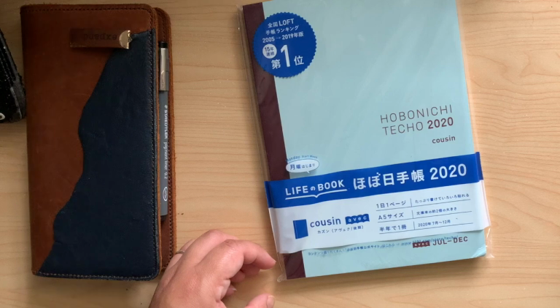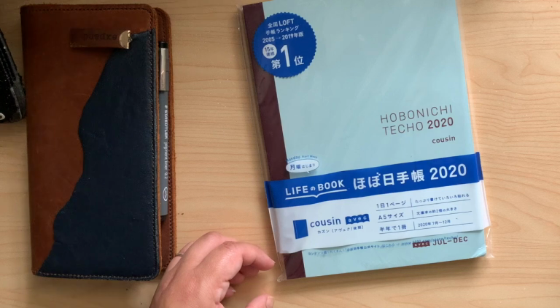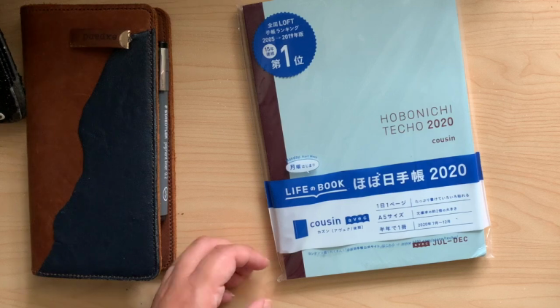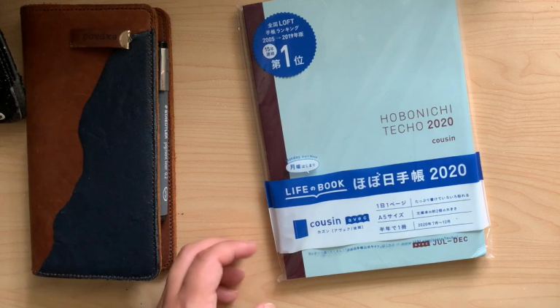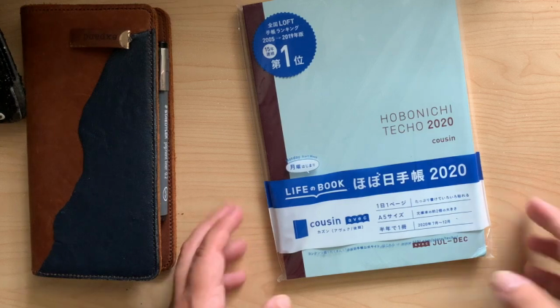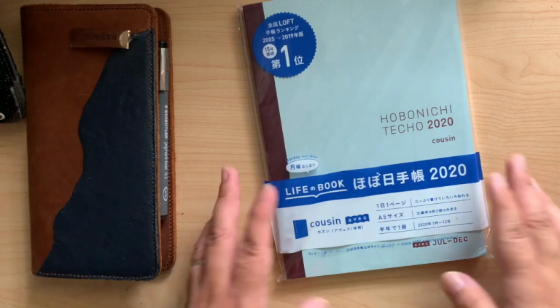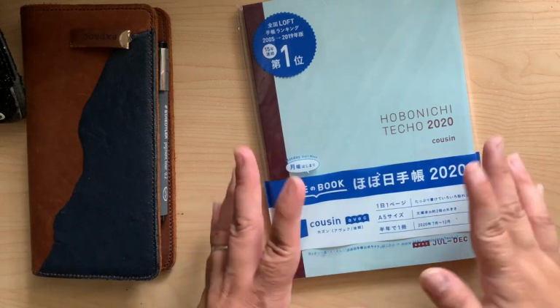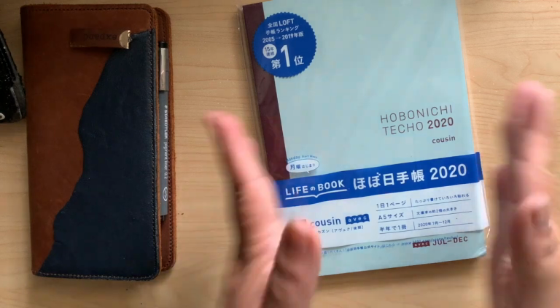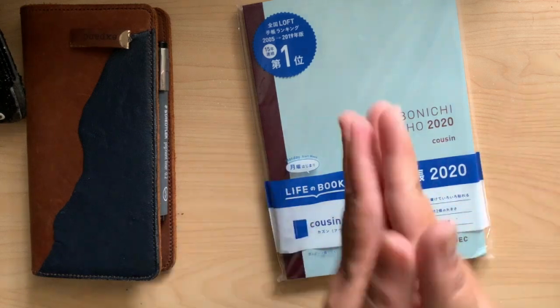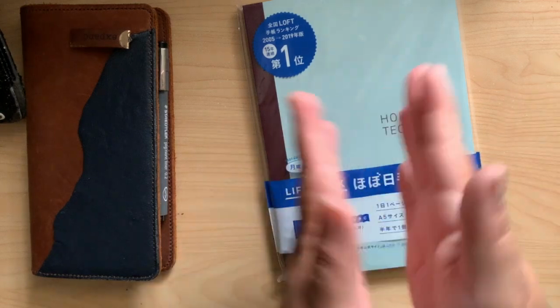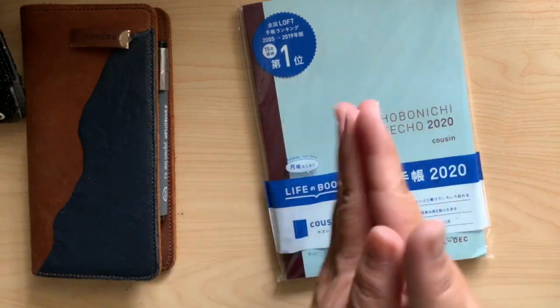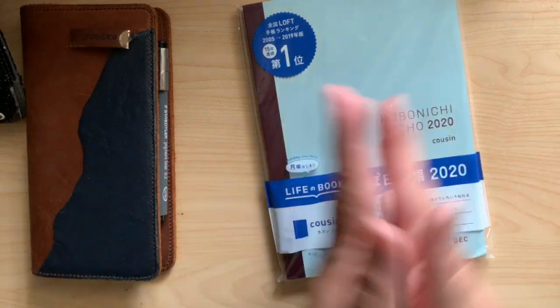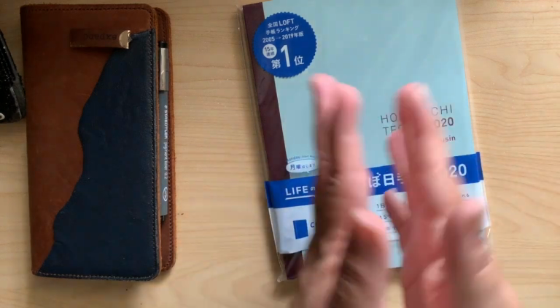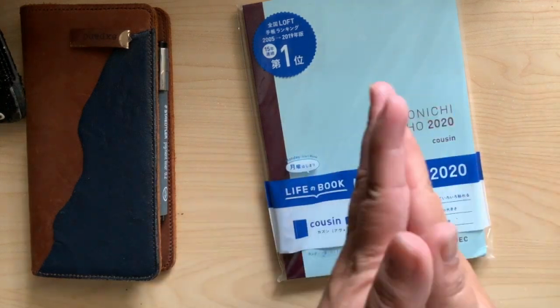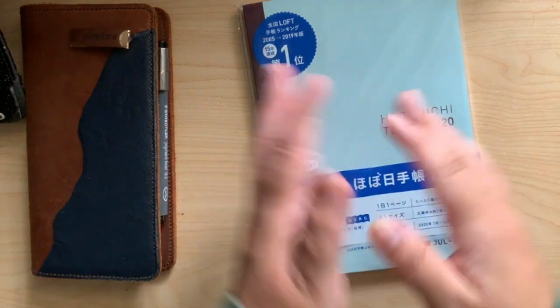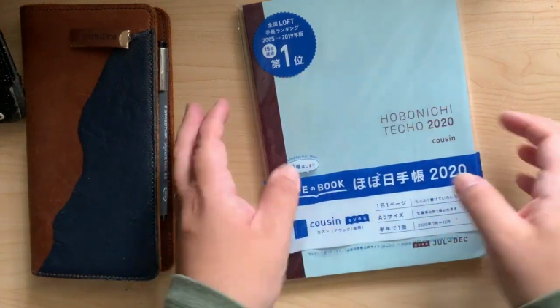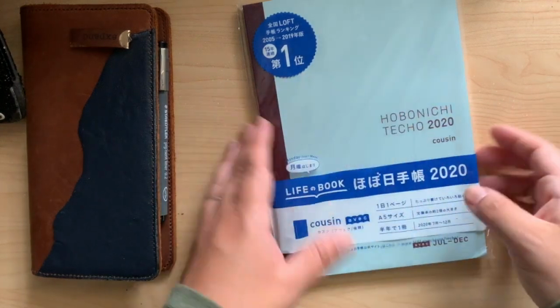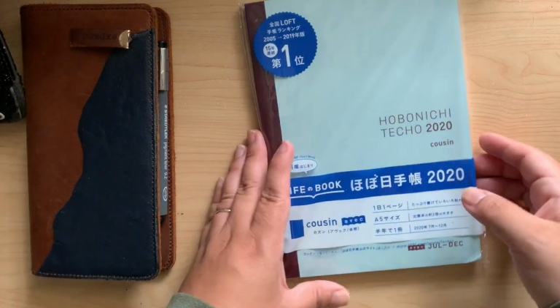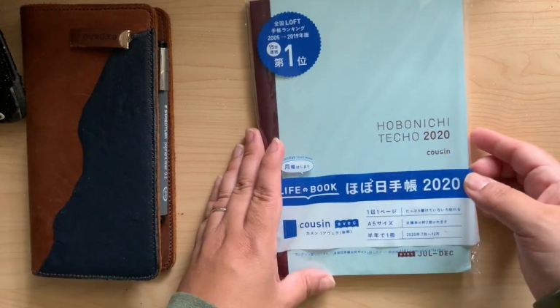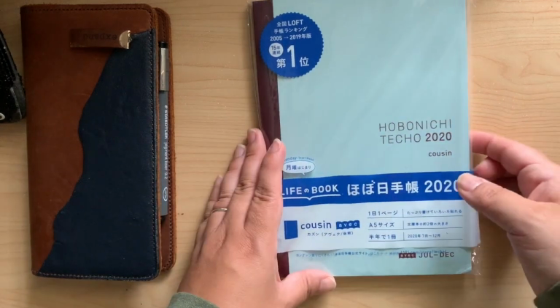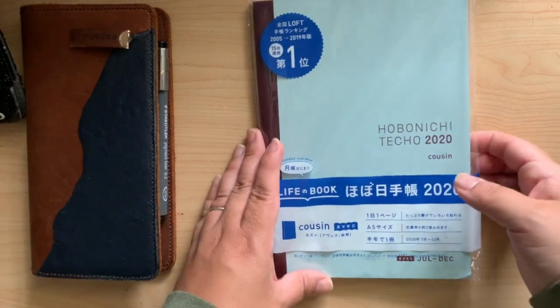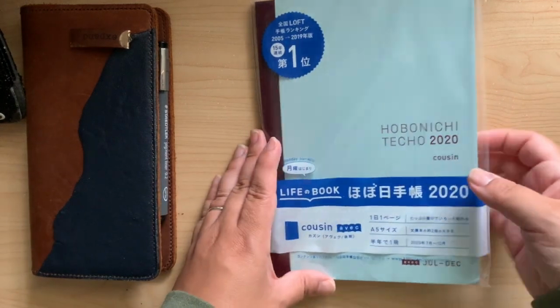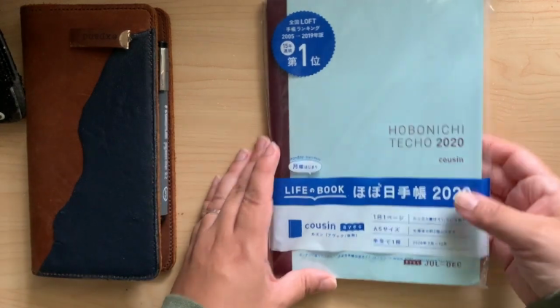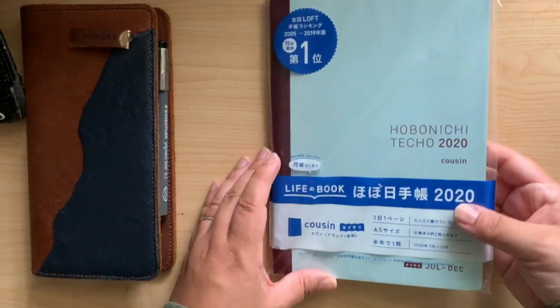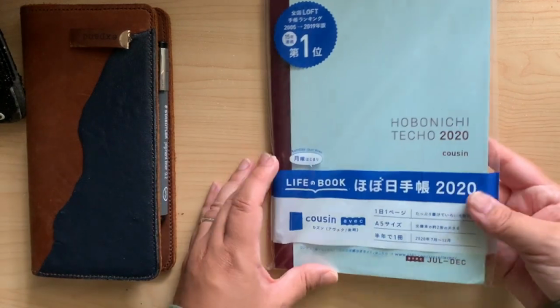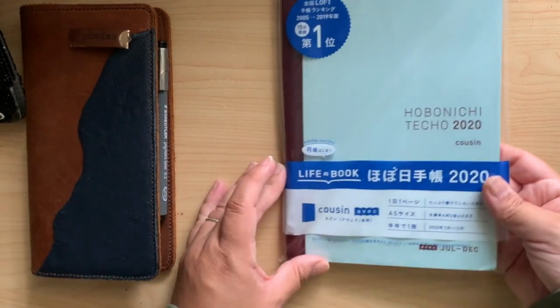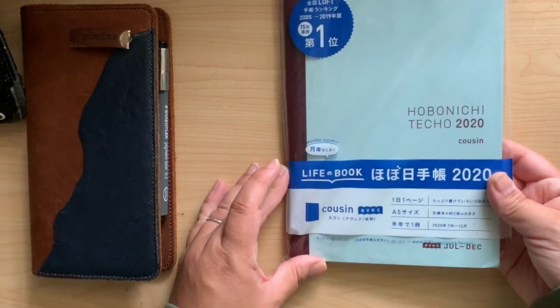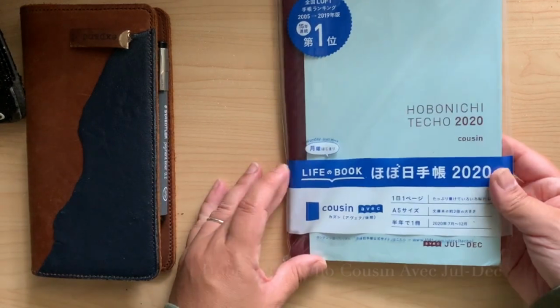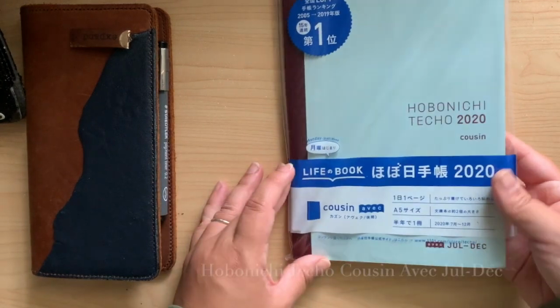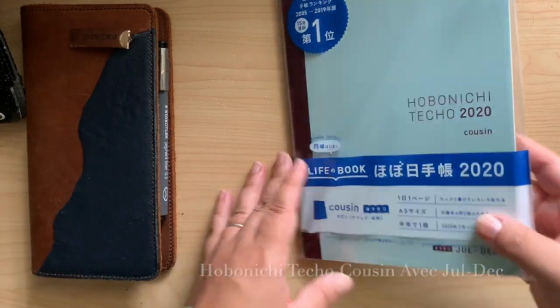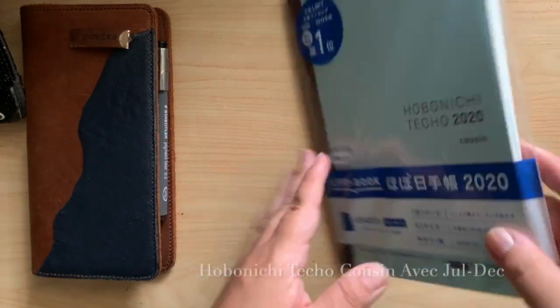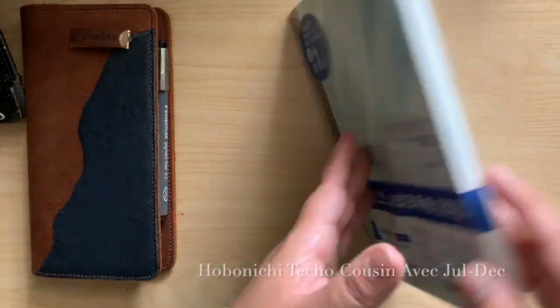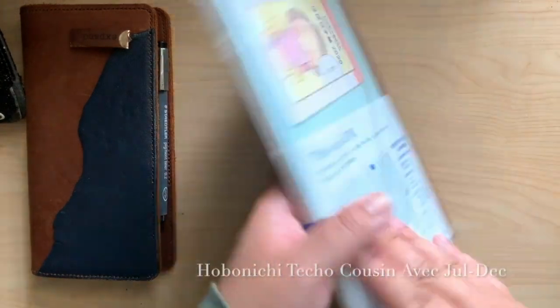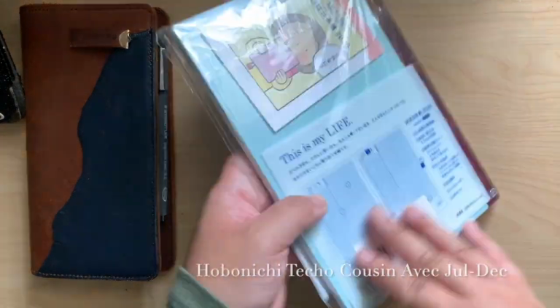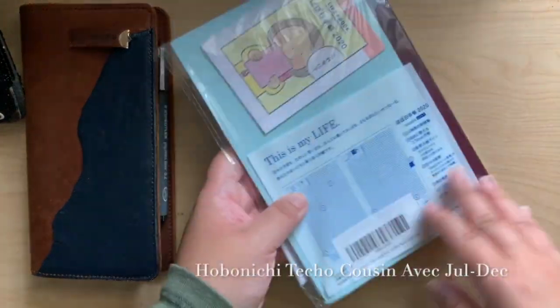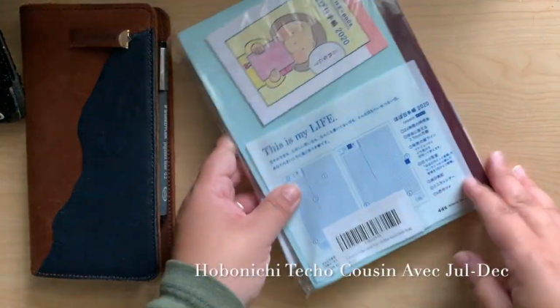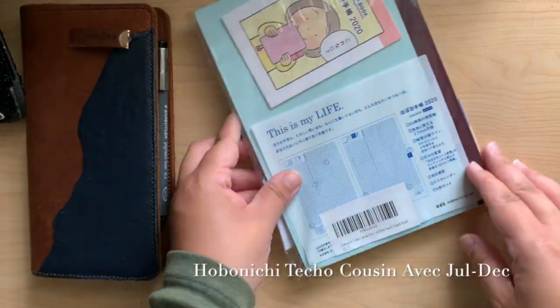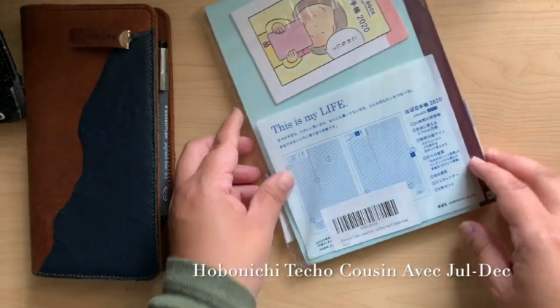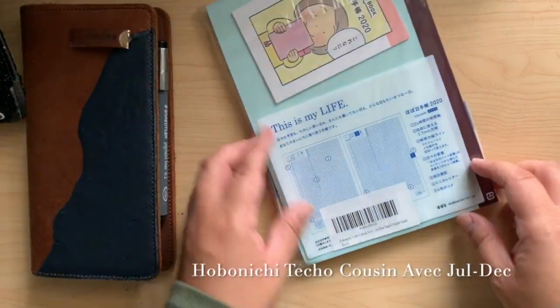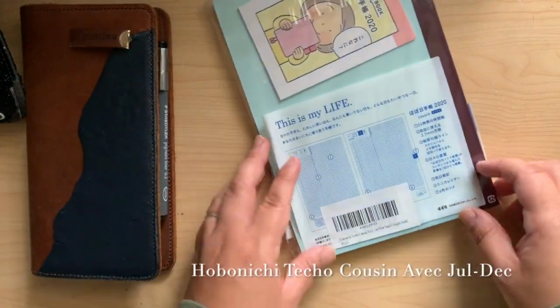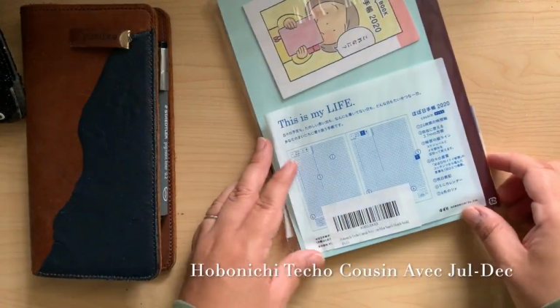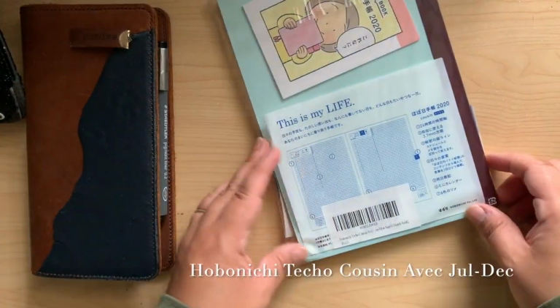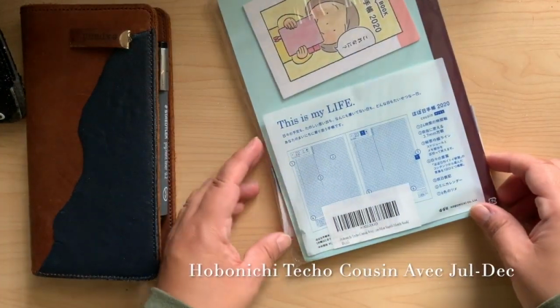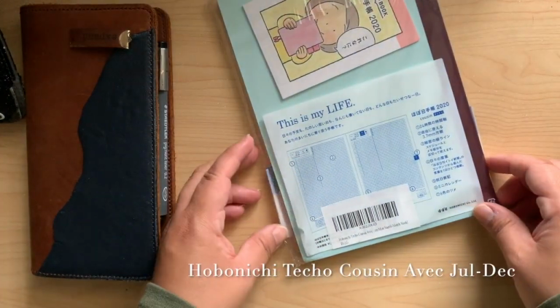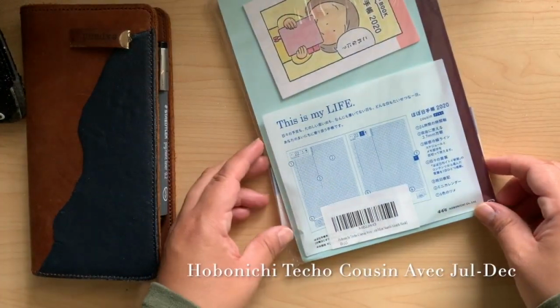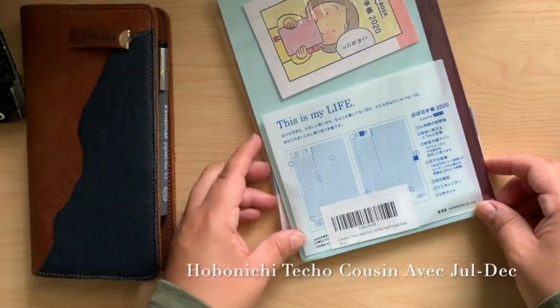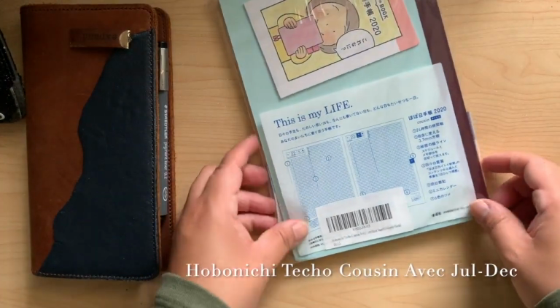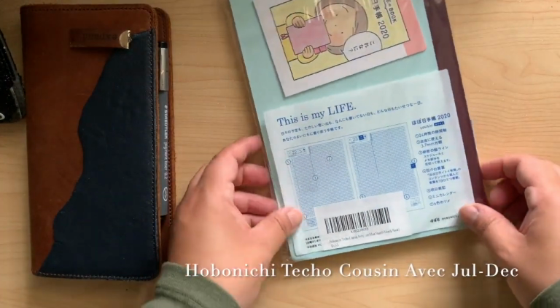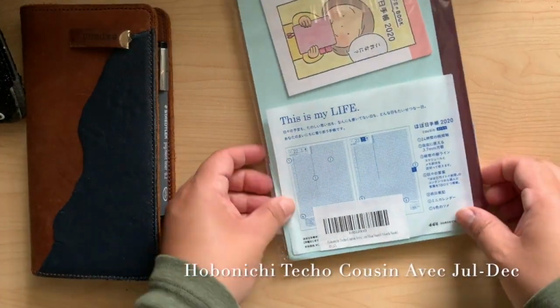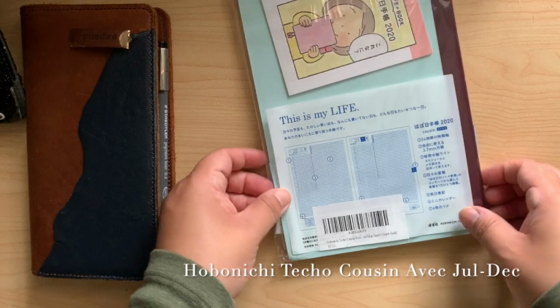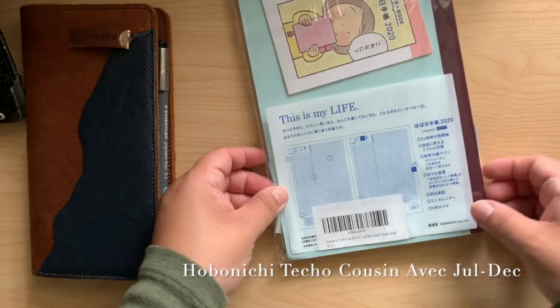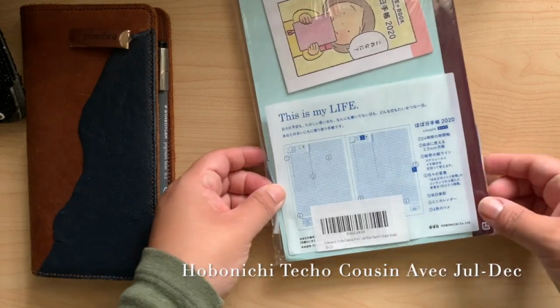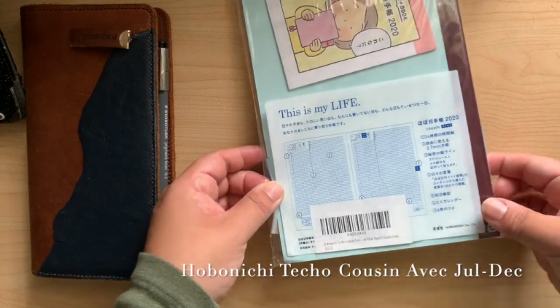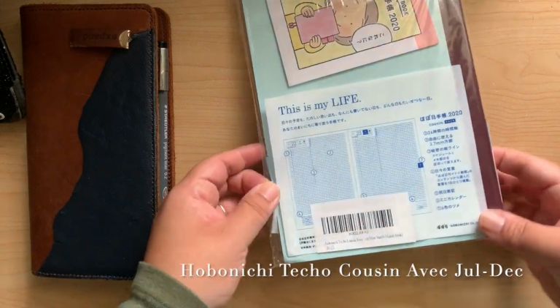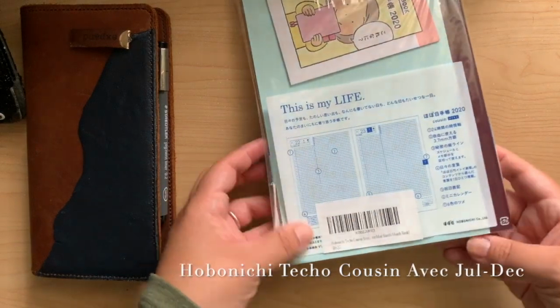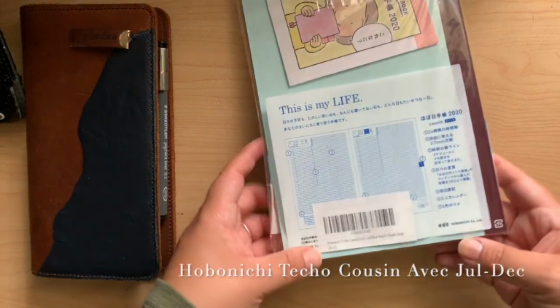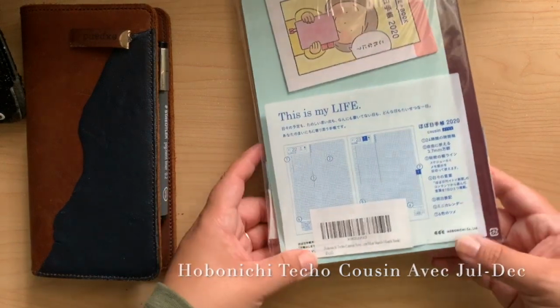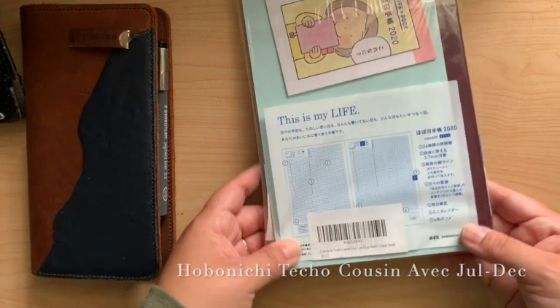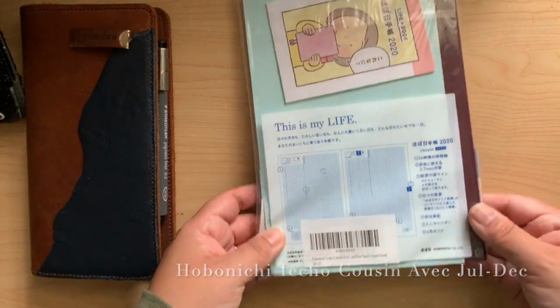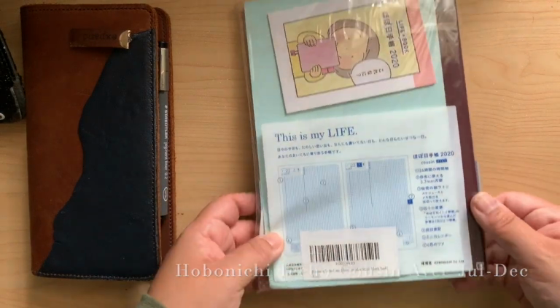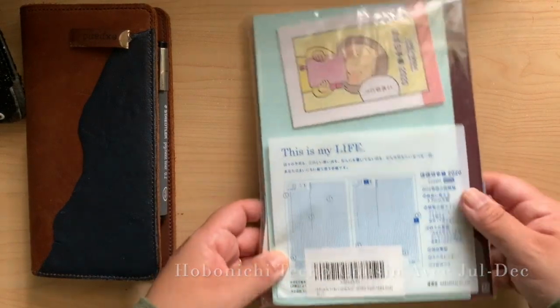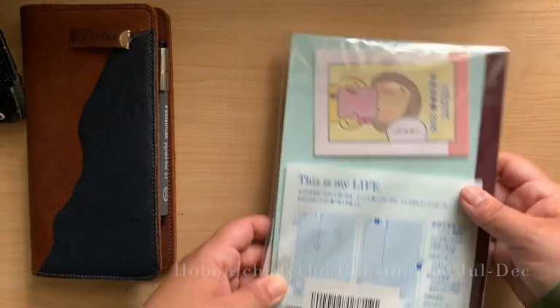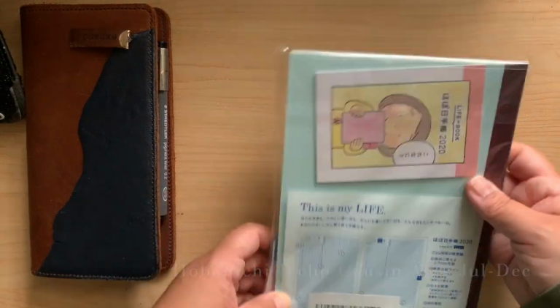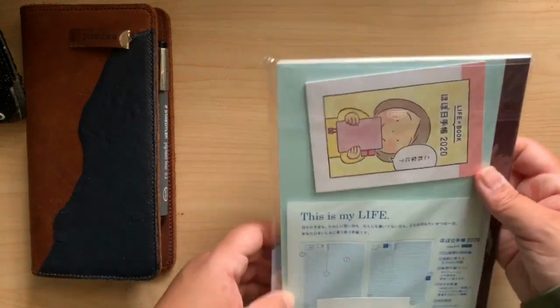Hi guys, I am so excited. My Hobonichi Techo Cousin A5/VEC is here.